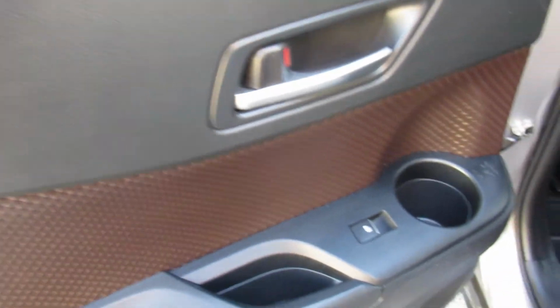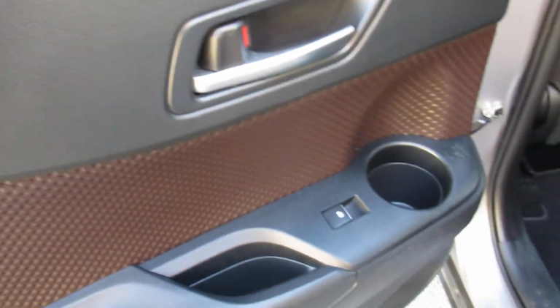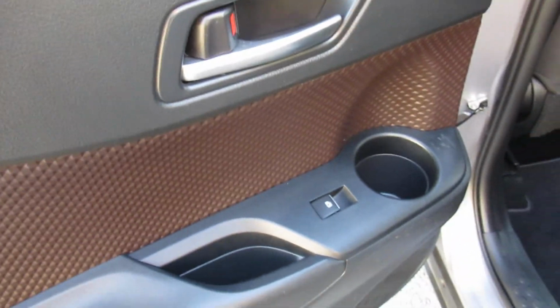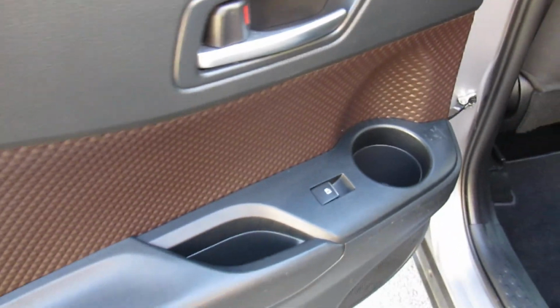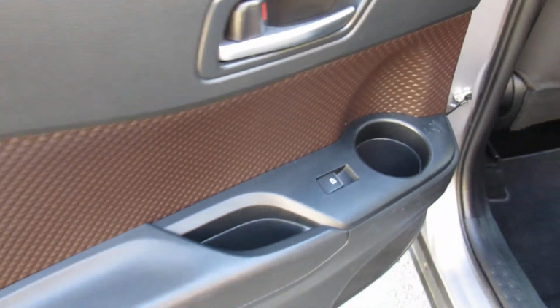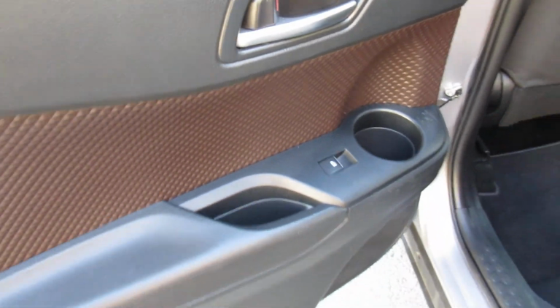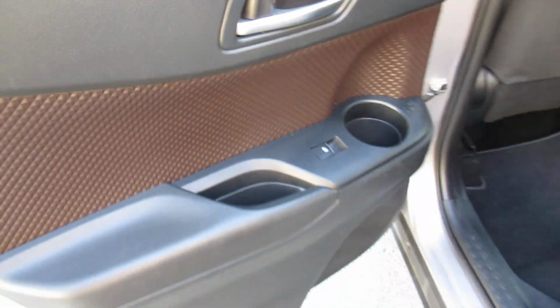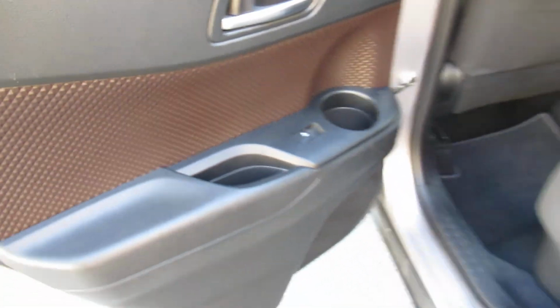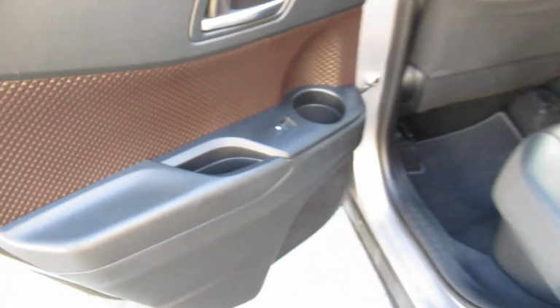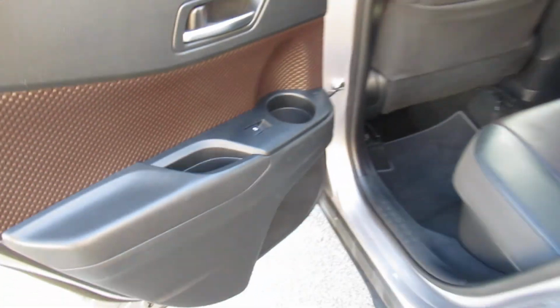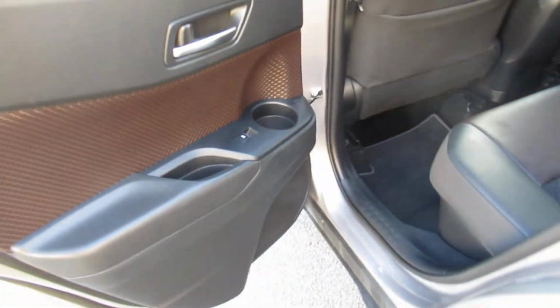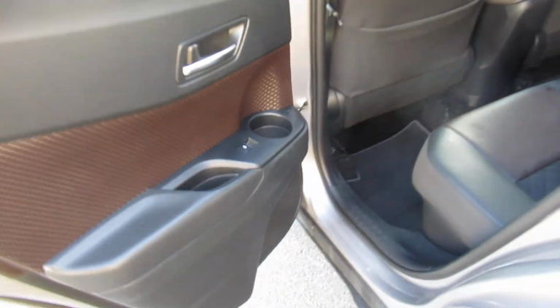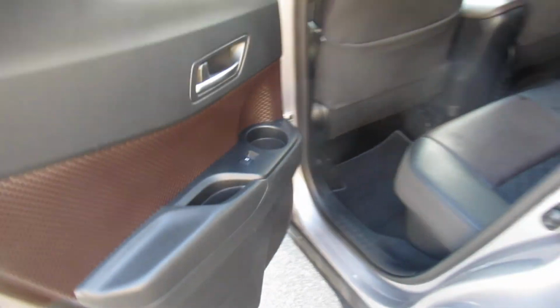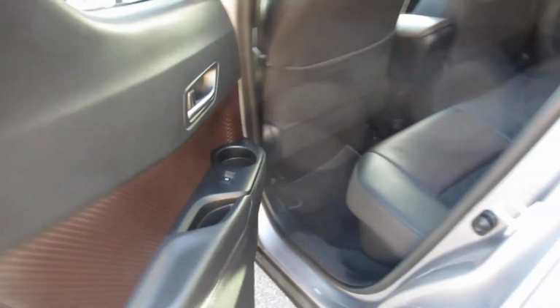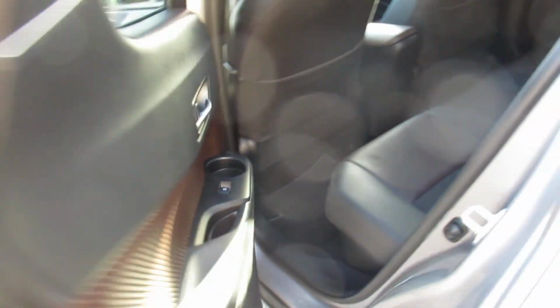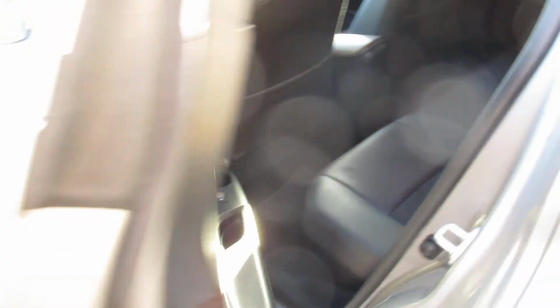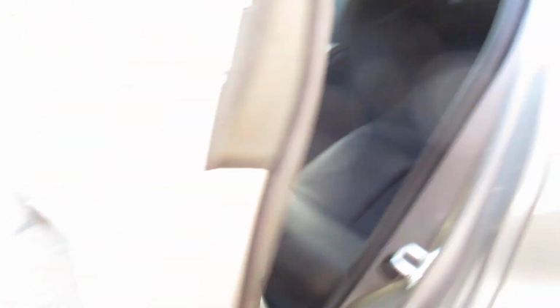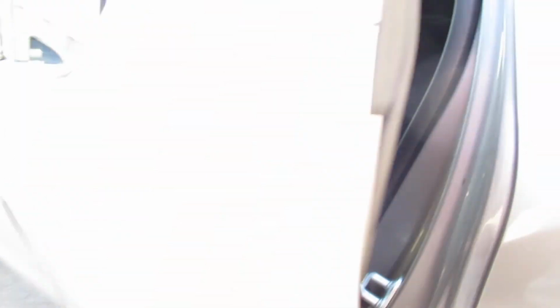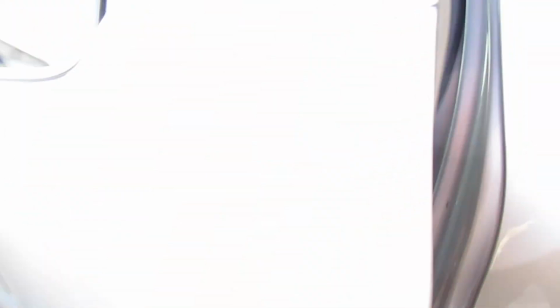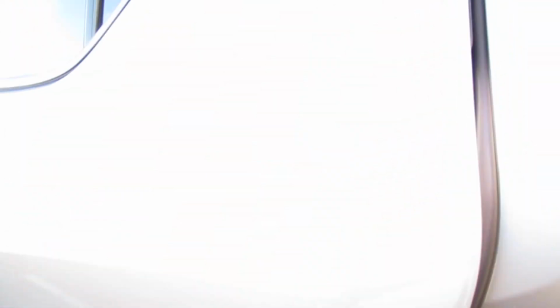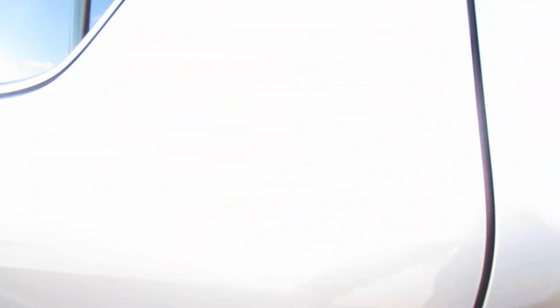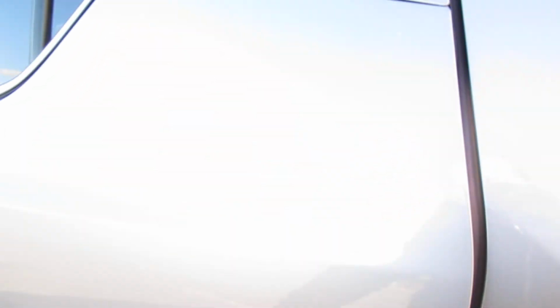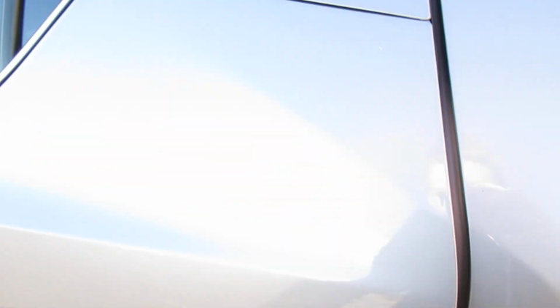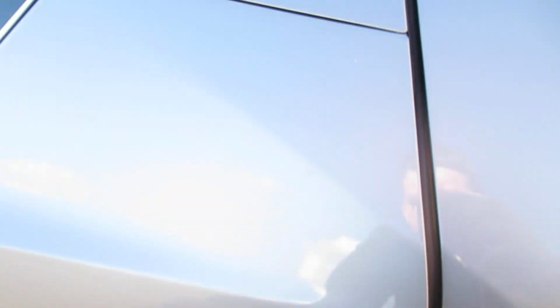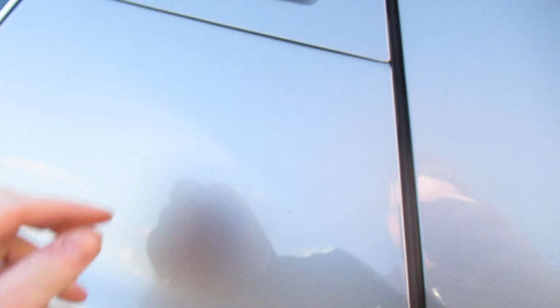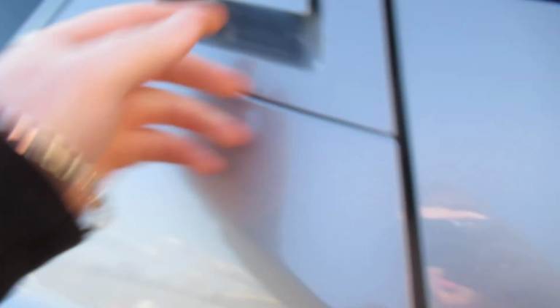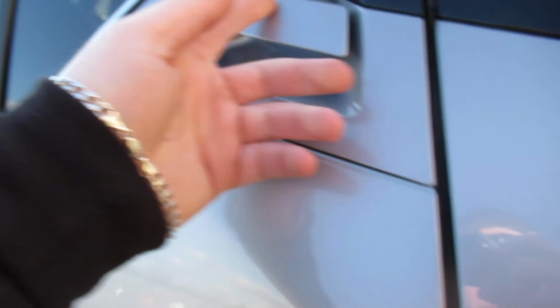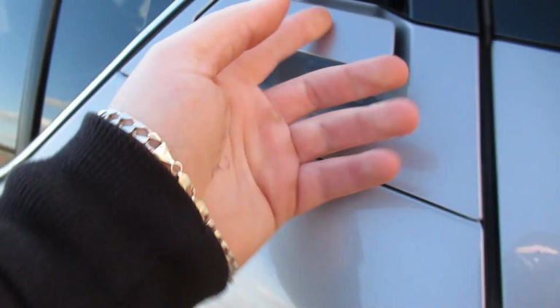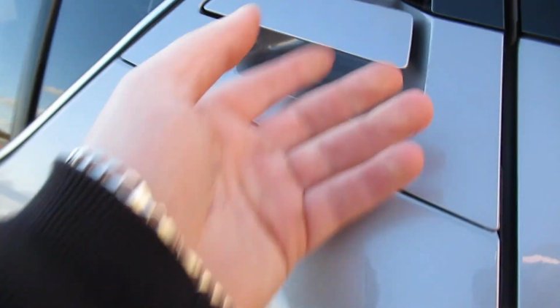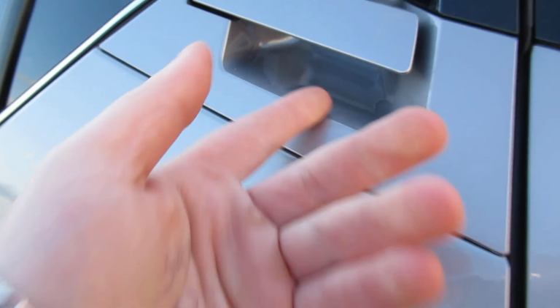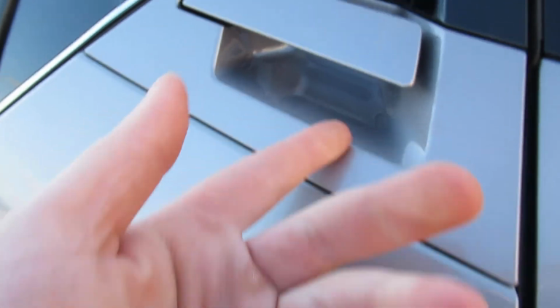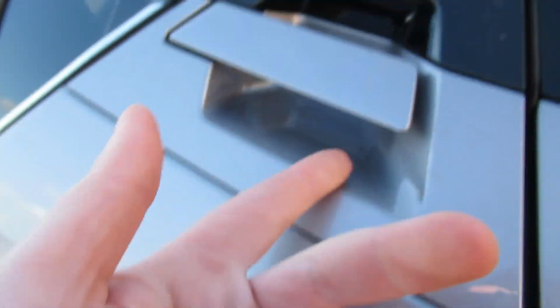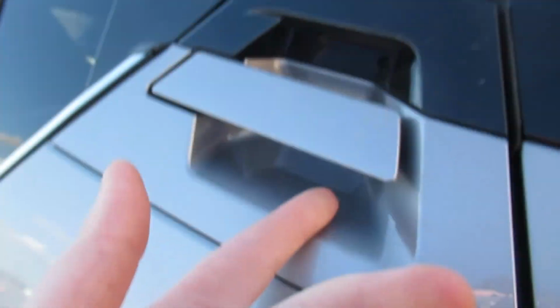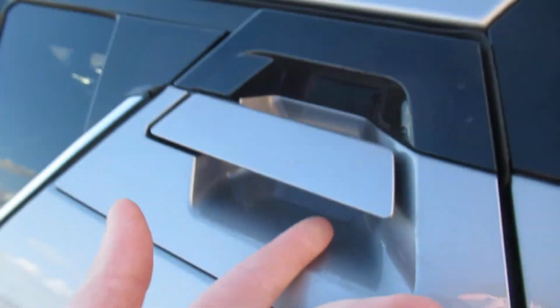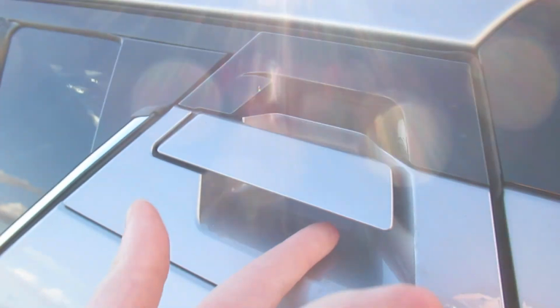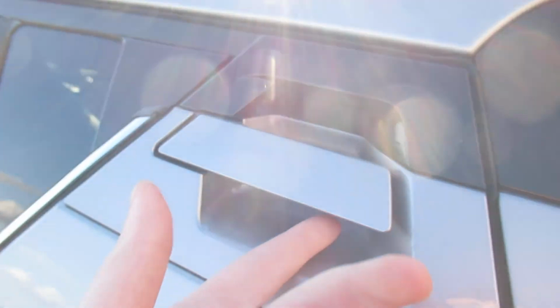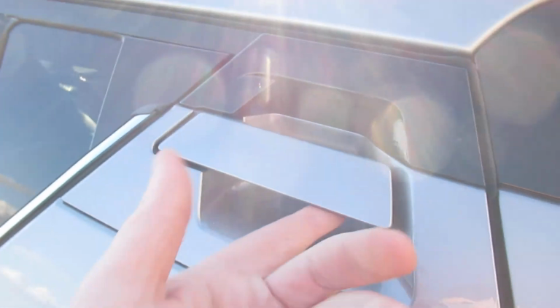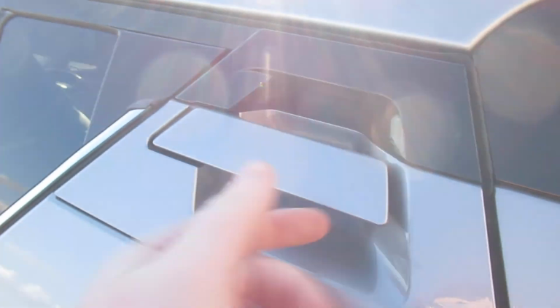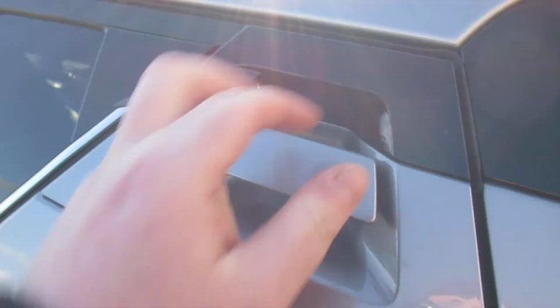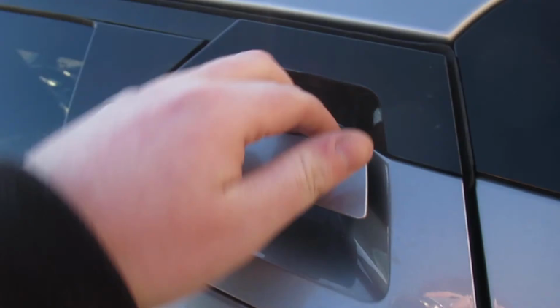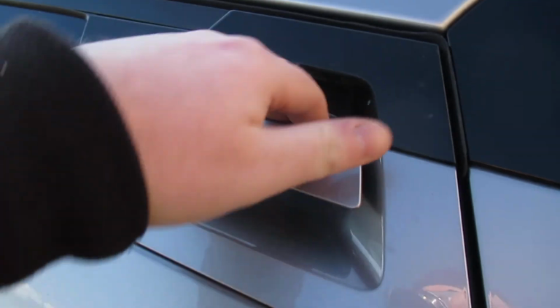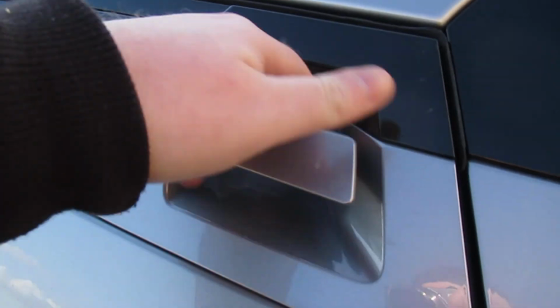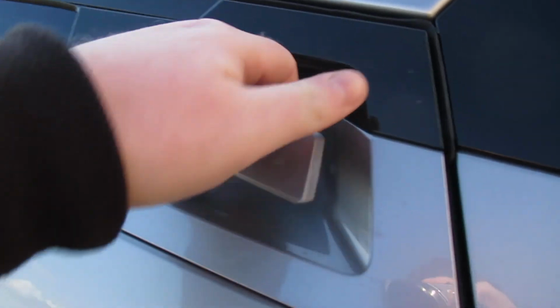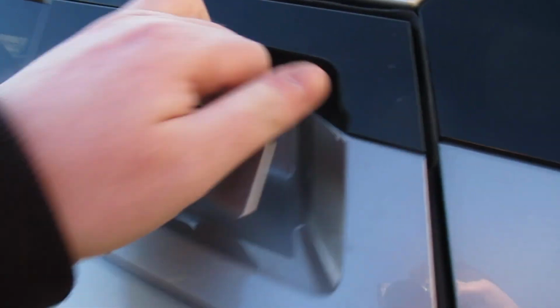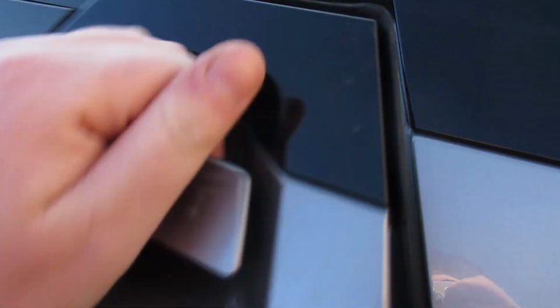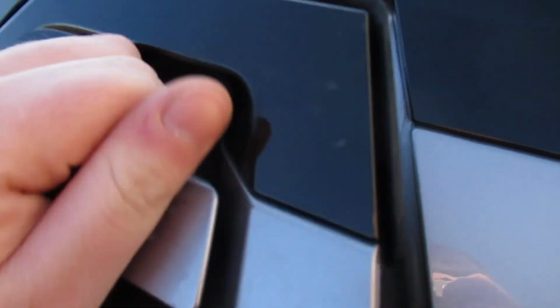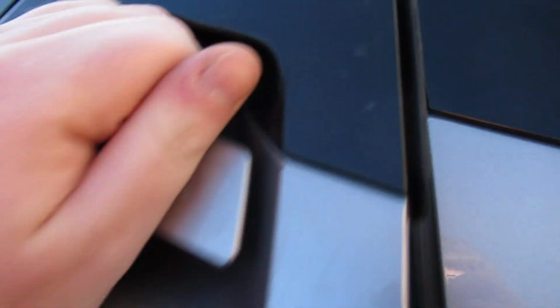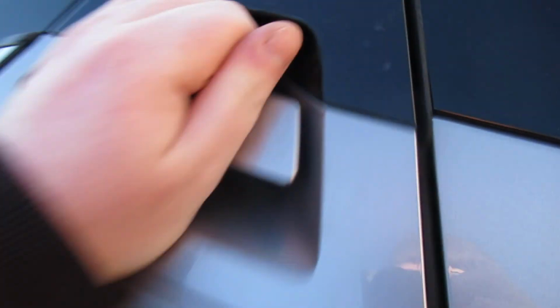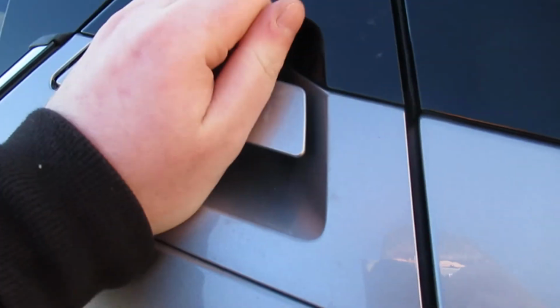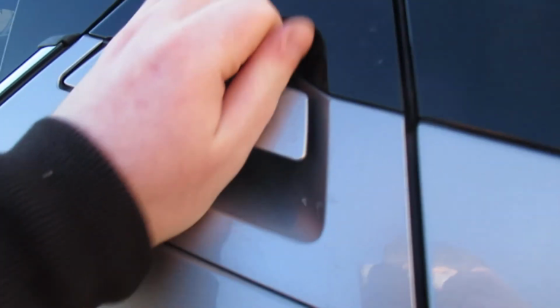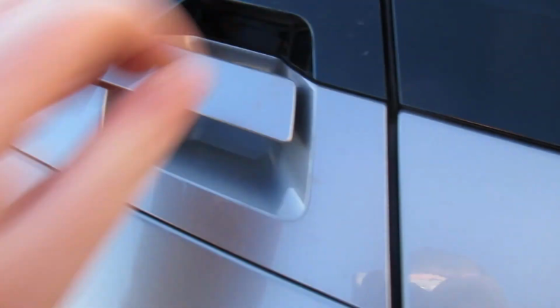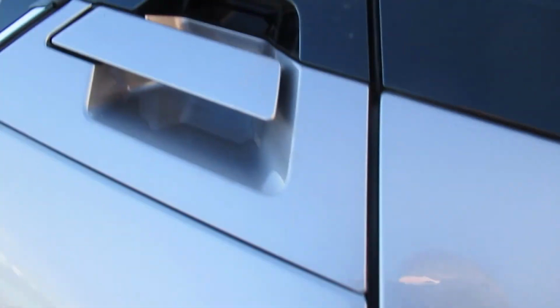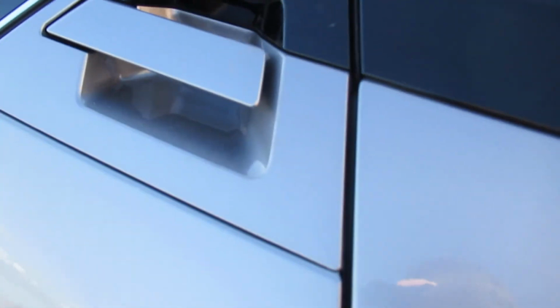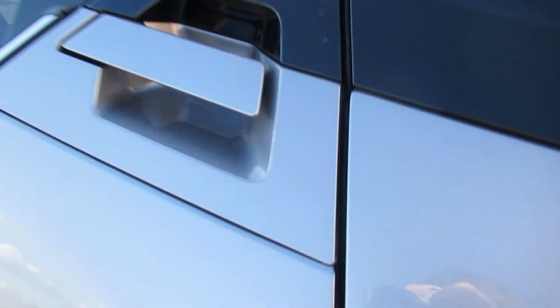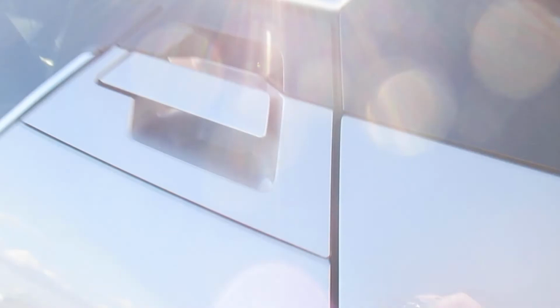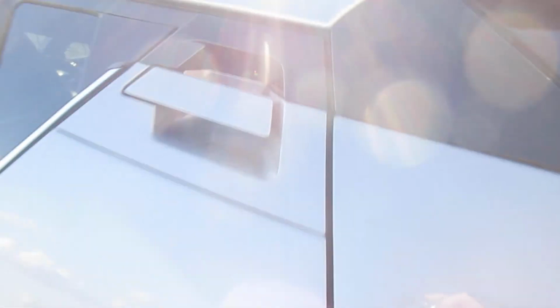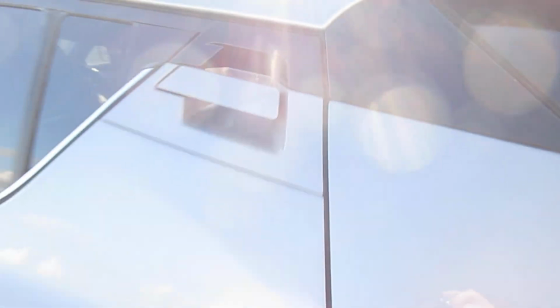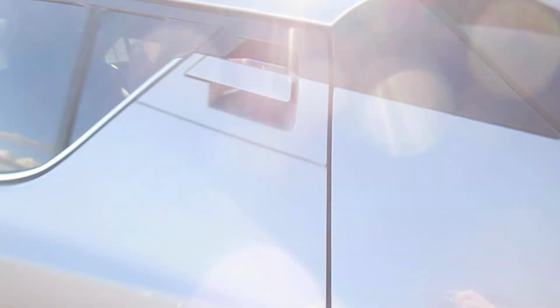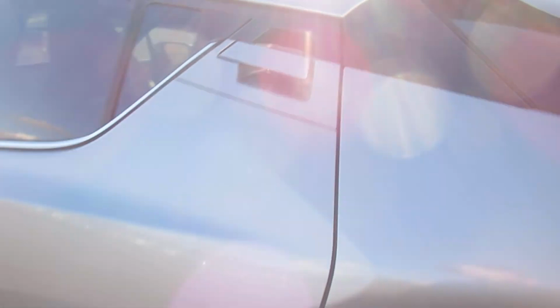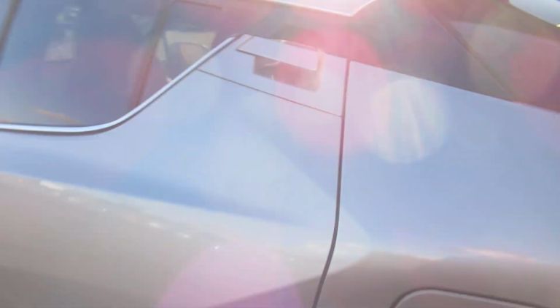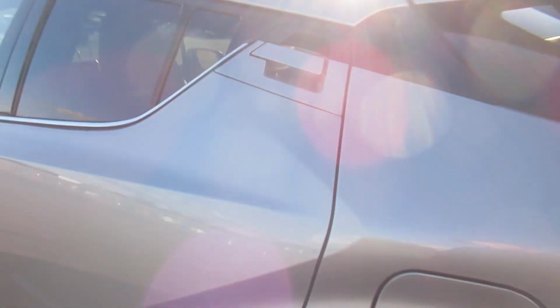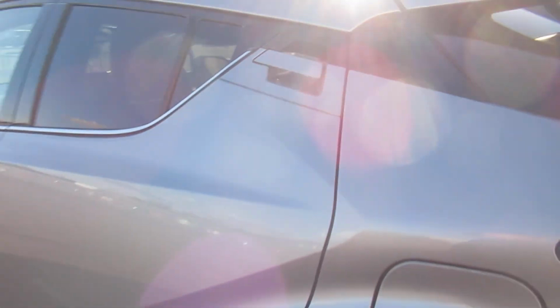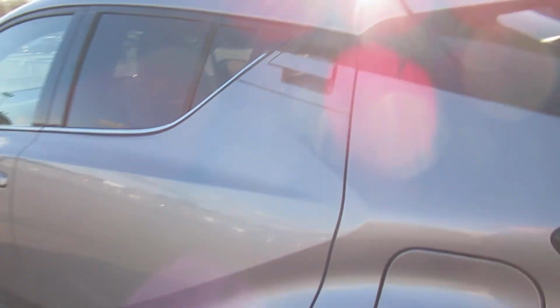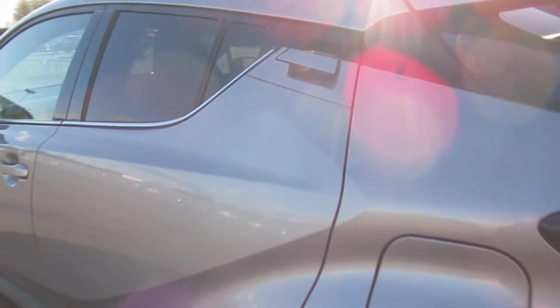There are also electric windows in the back. The door handles in the back blend nicely with the body panels.